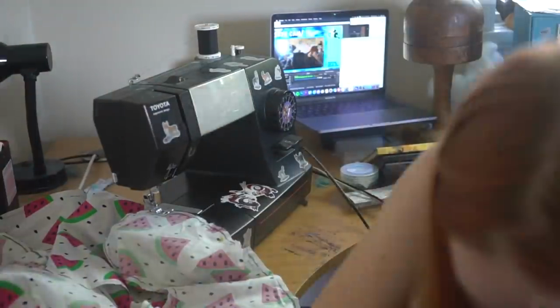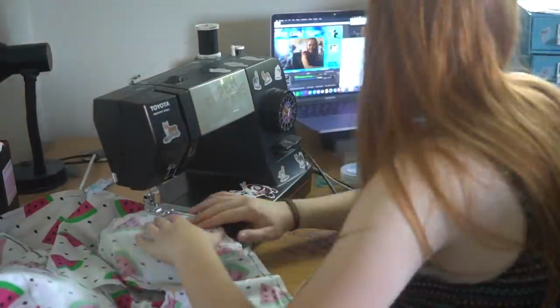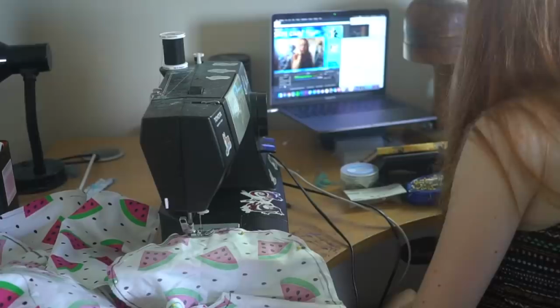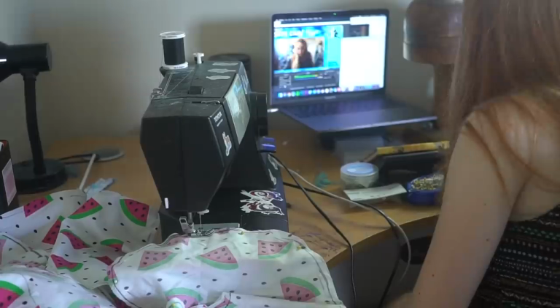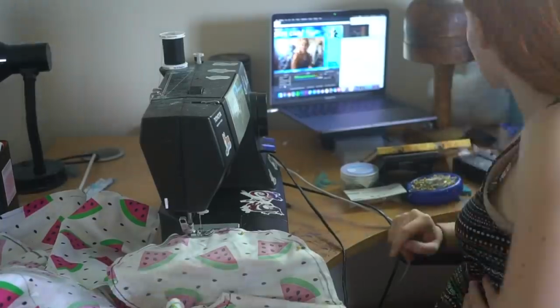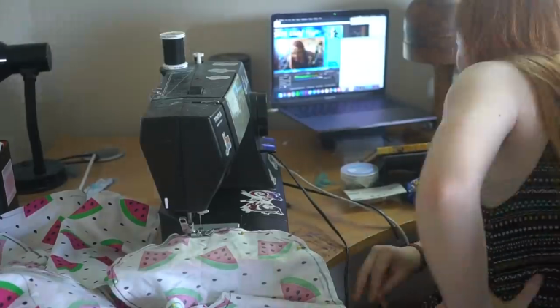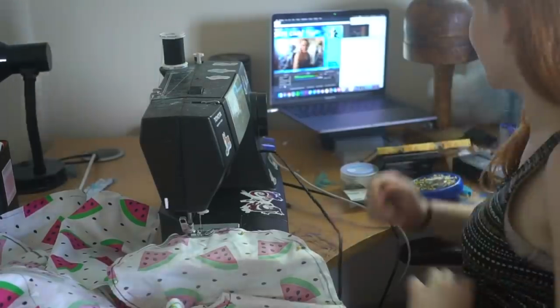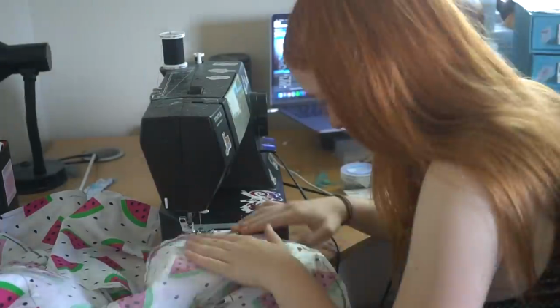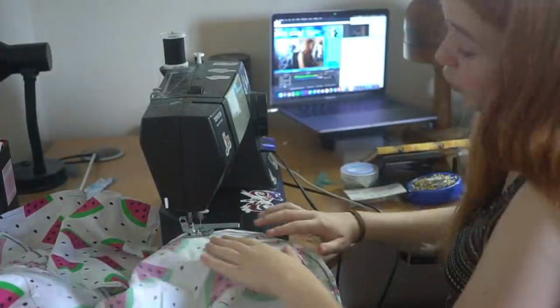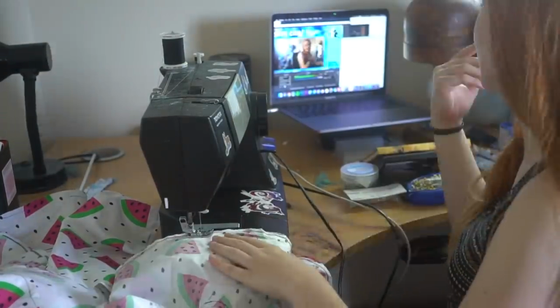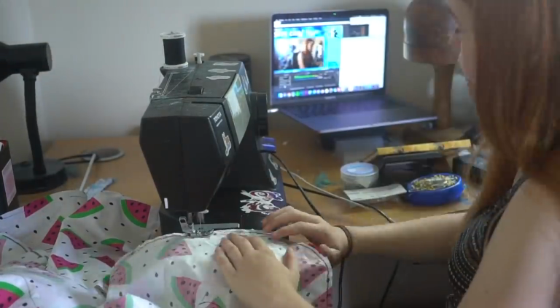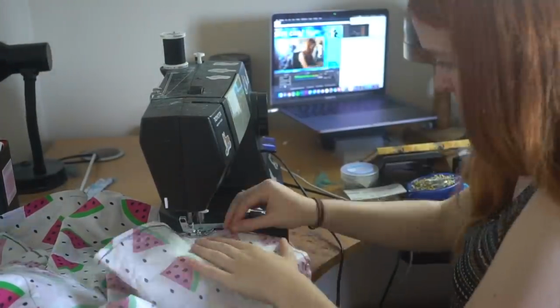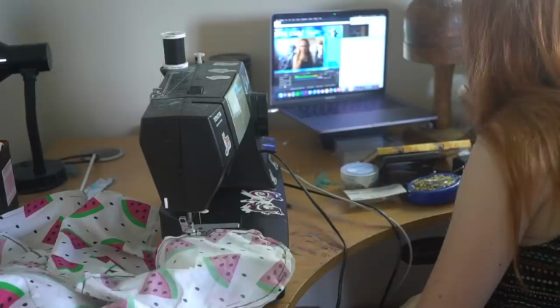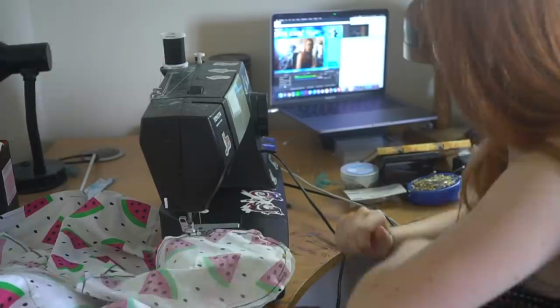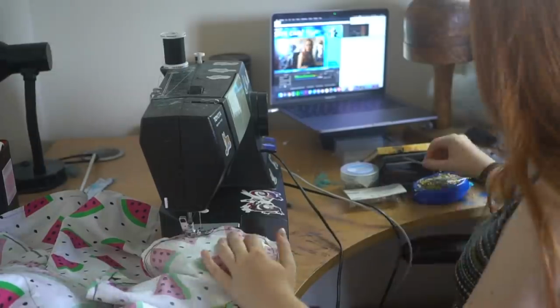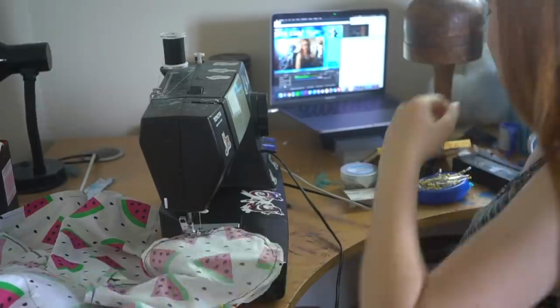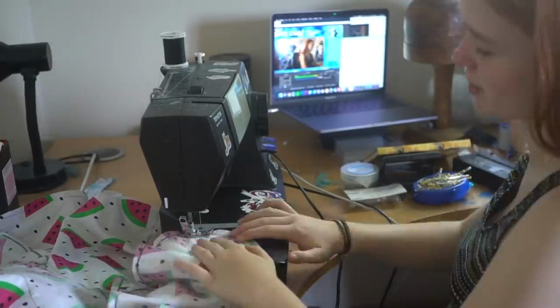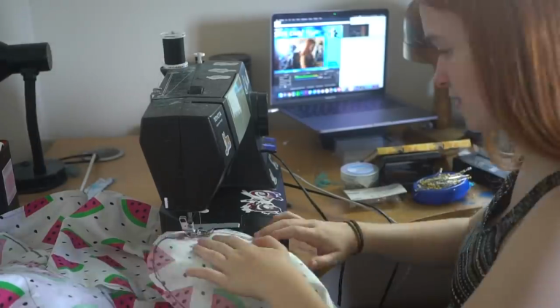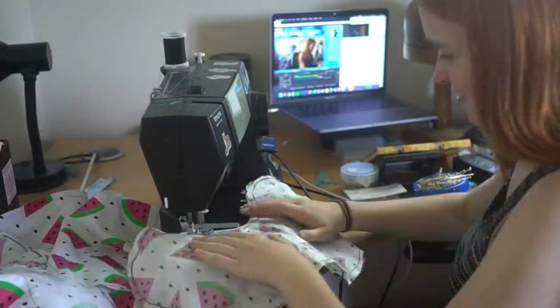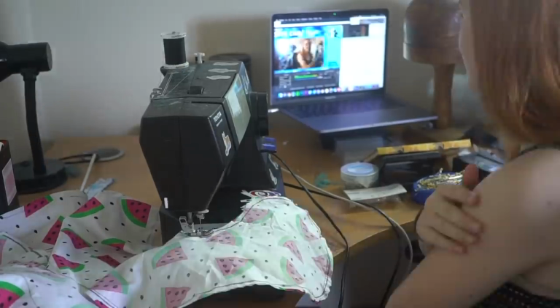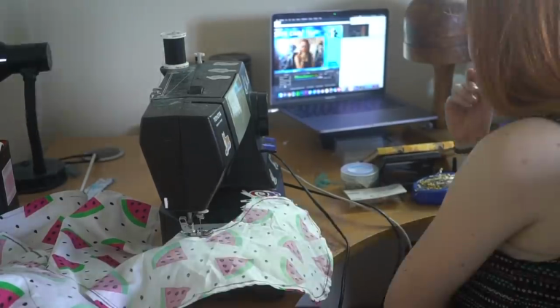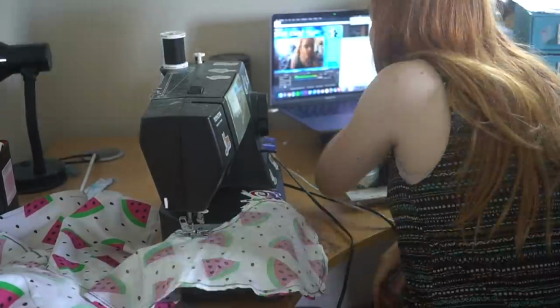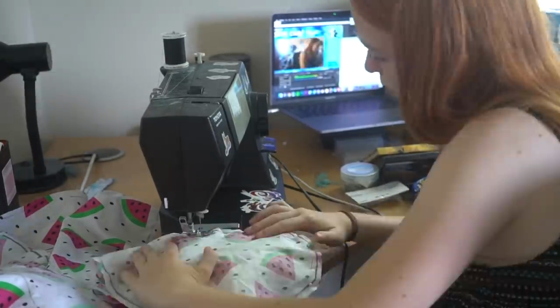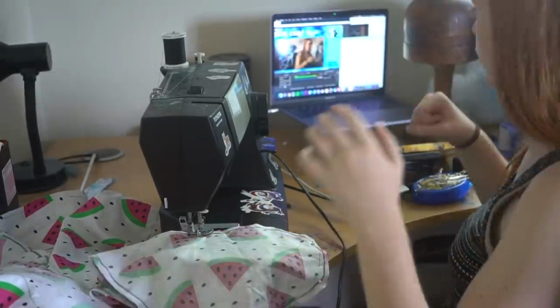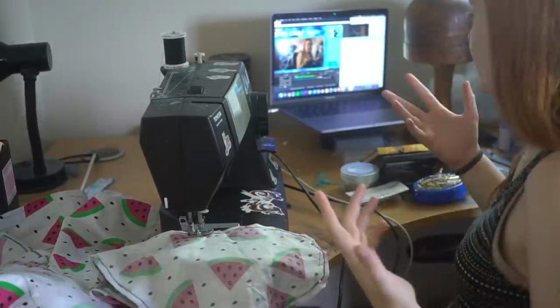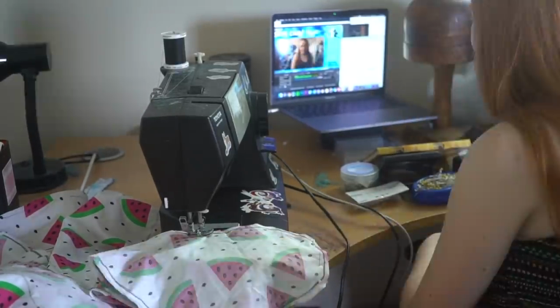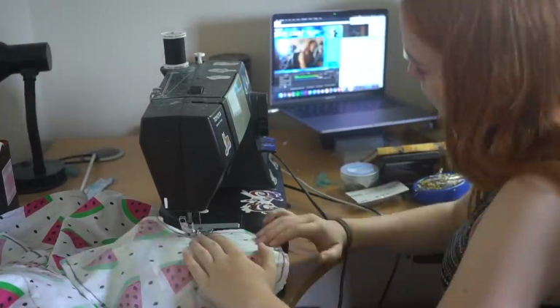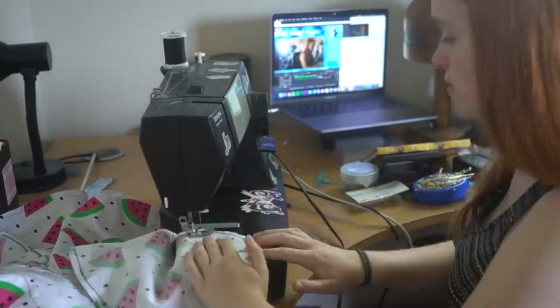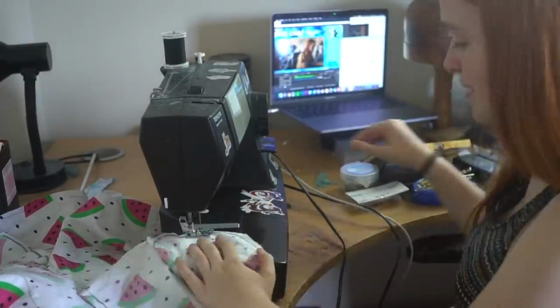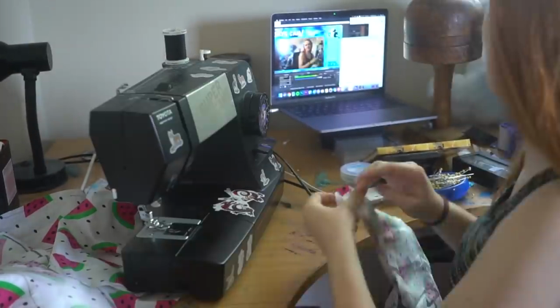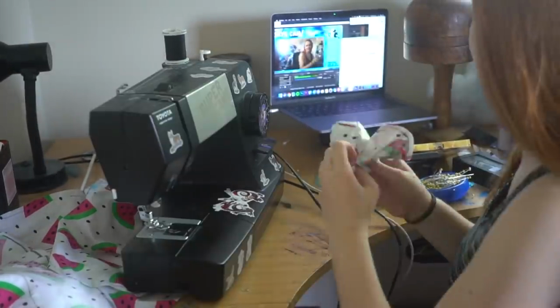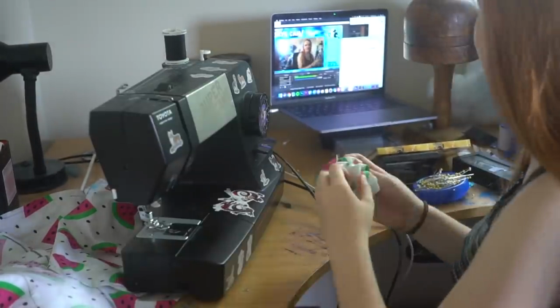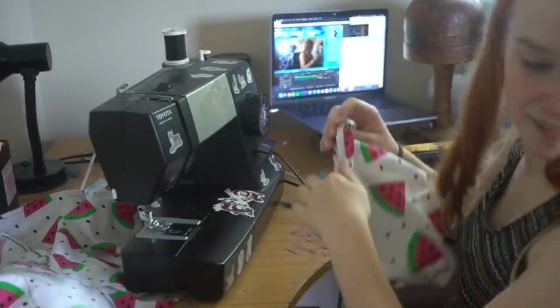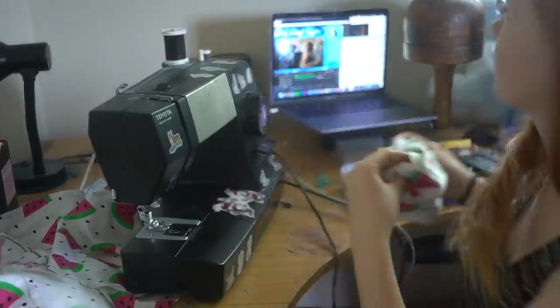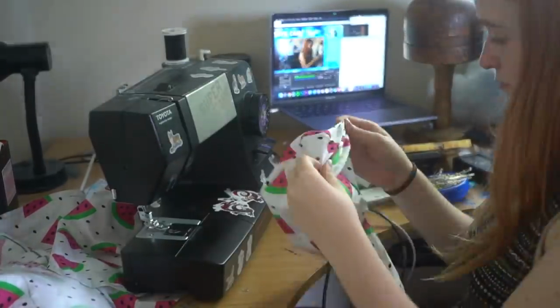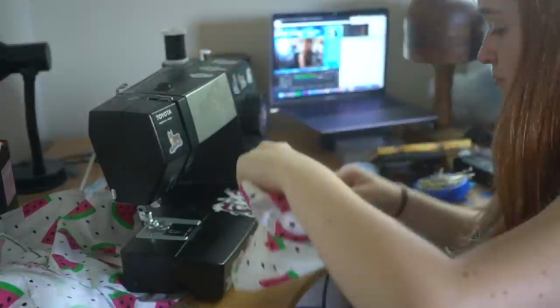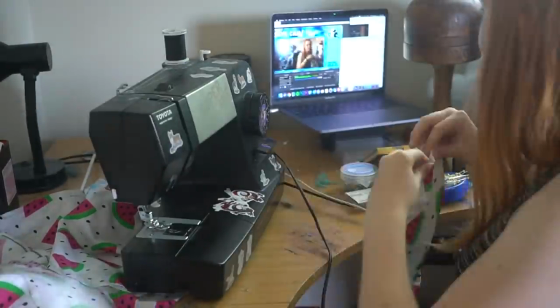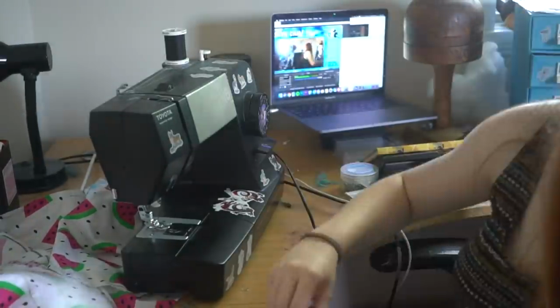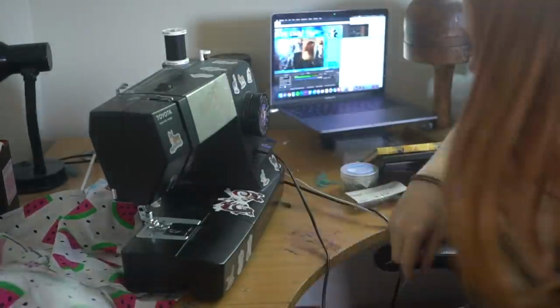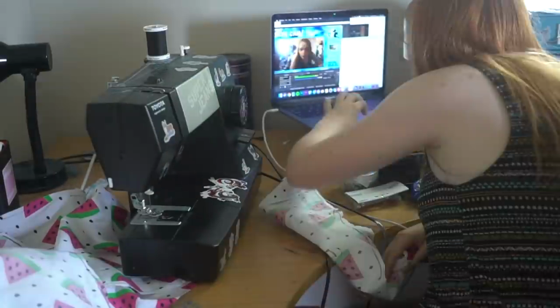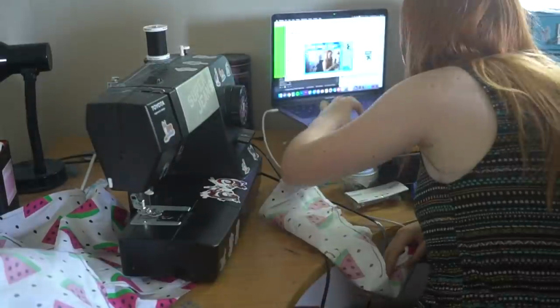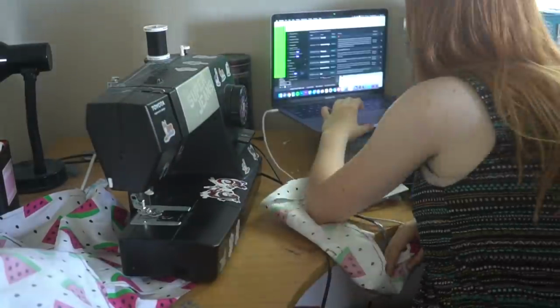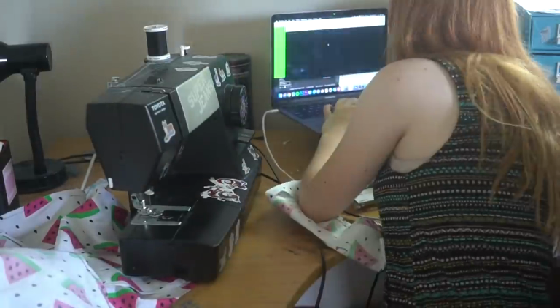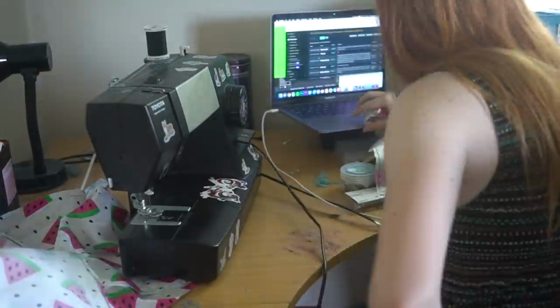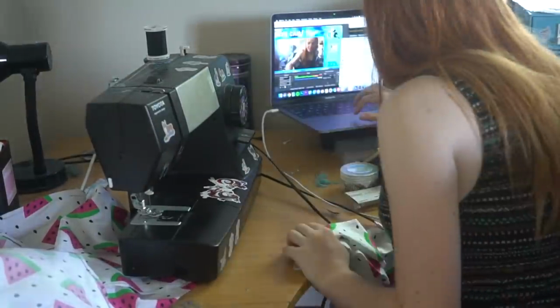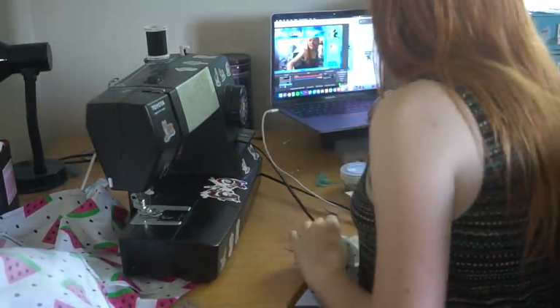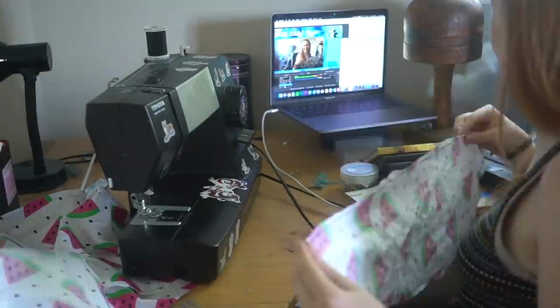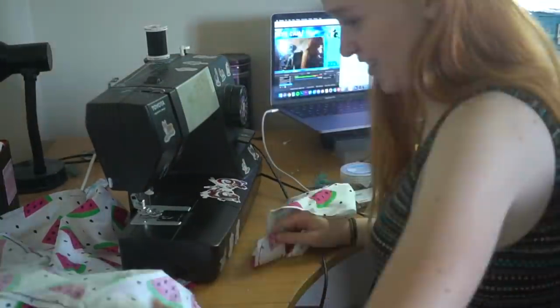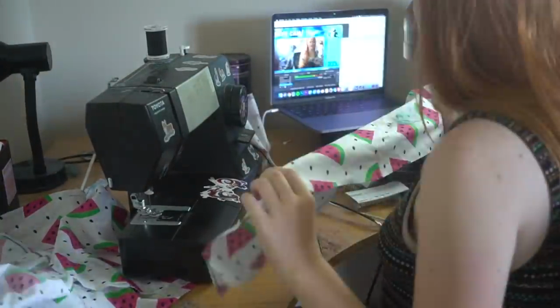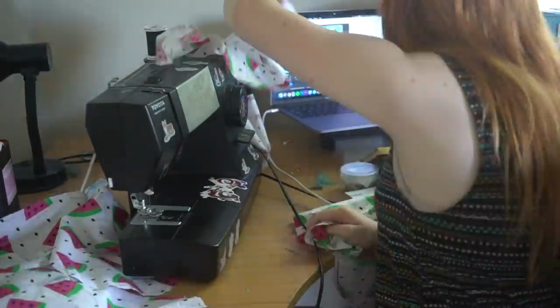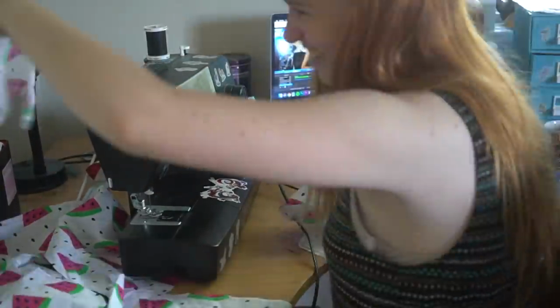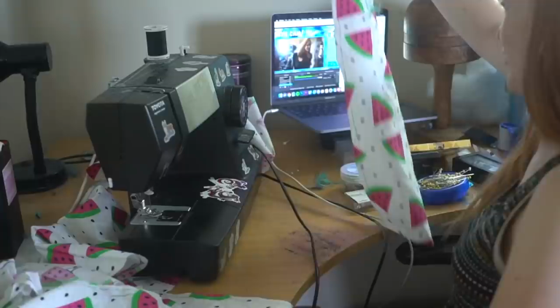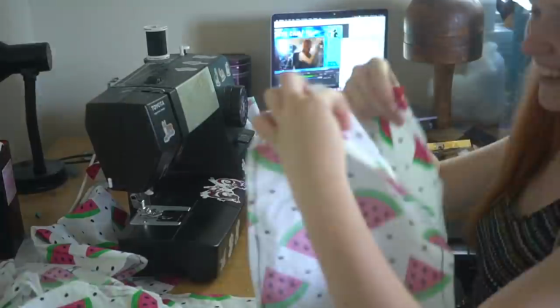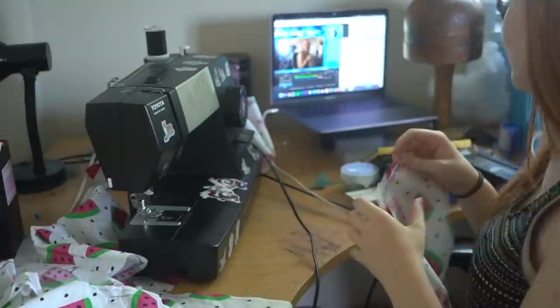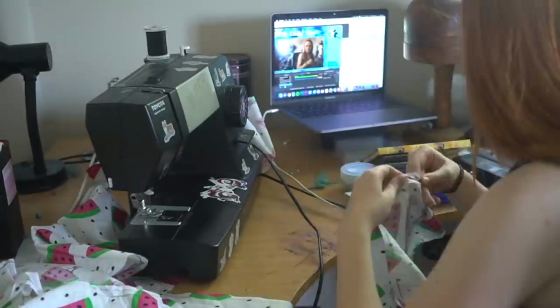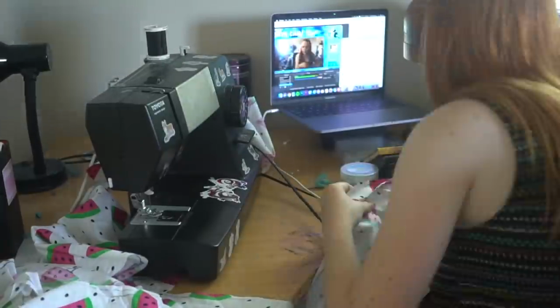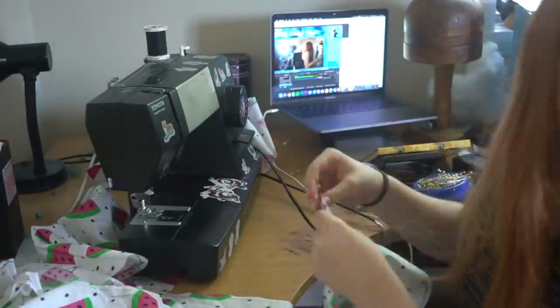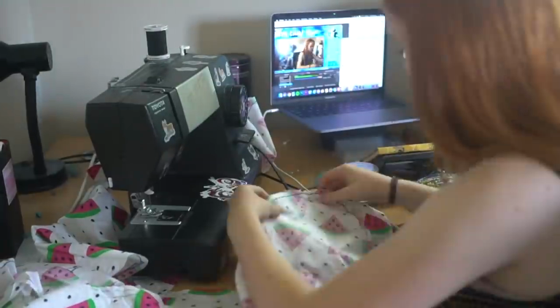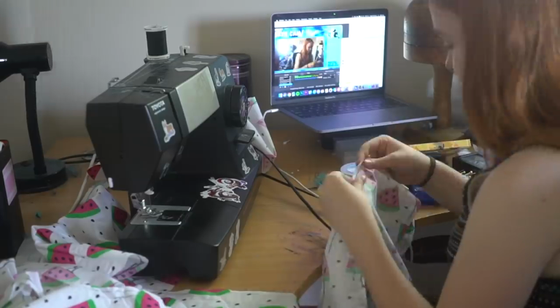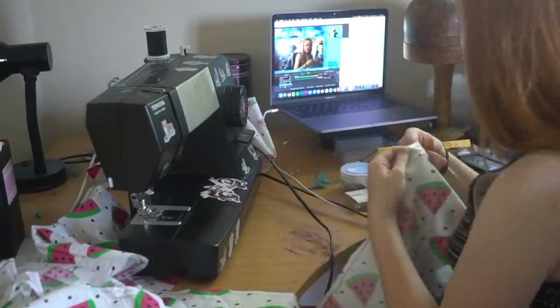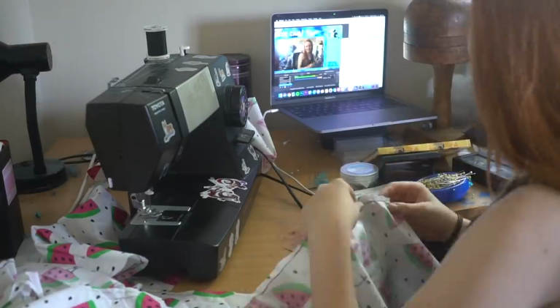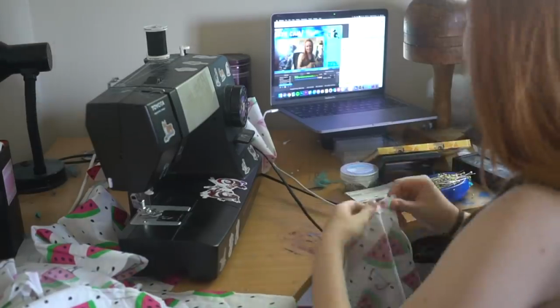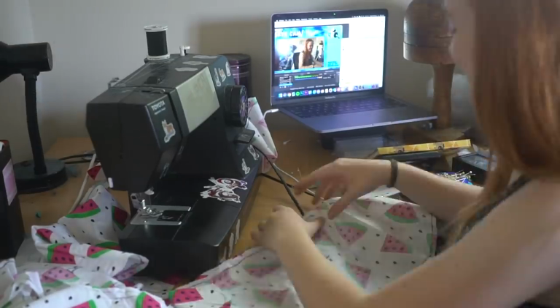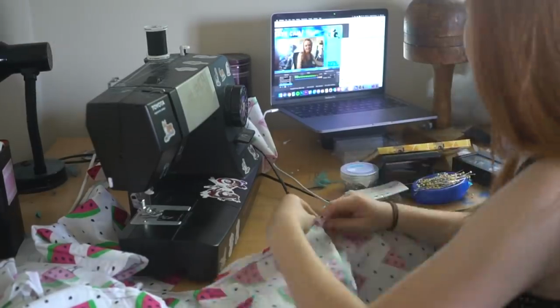I then pin and sew the cotton pieces together. I then turn them inside out and stuff them to the desired firmness.